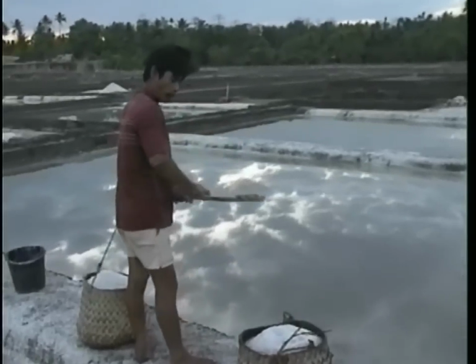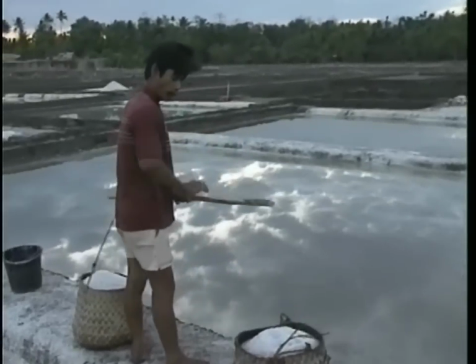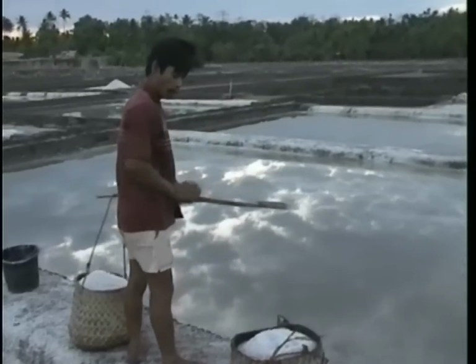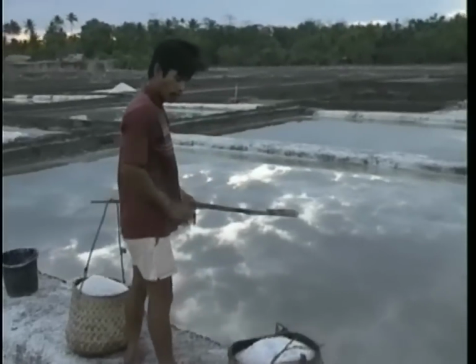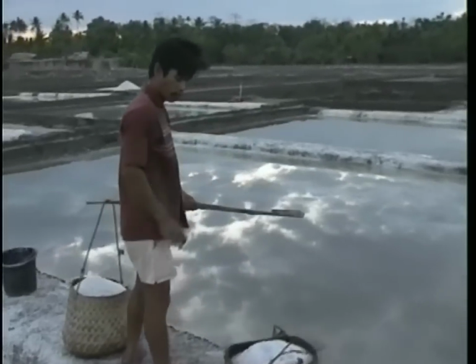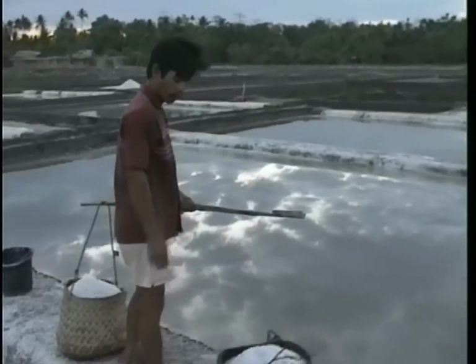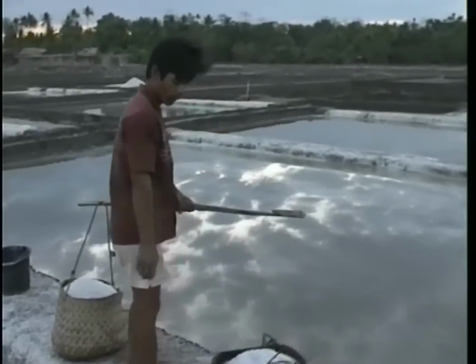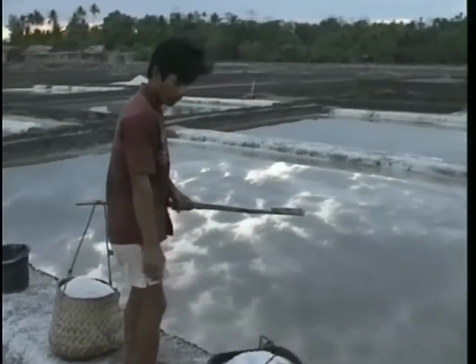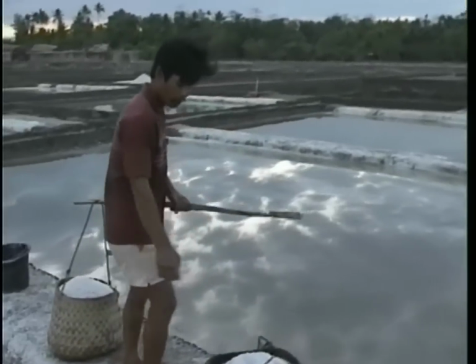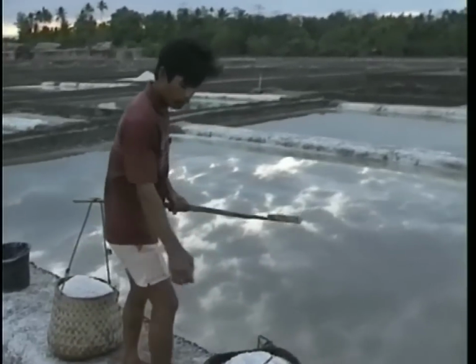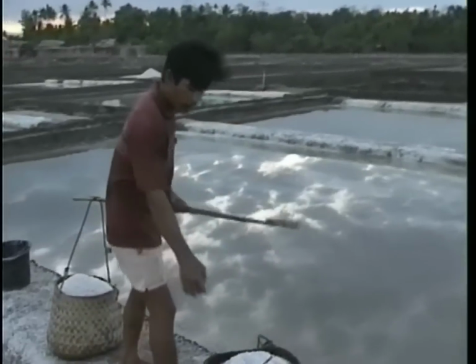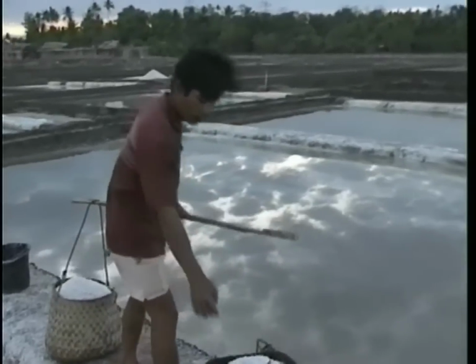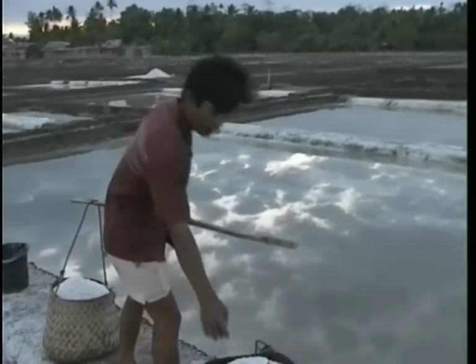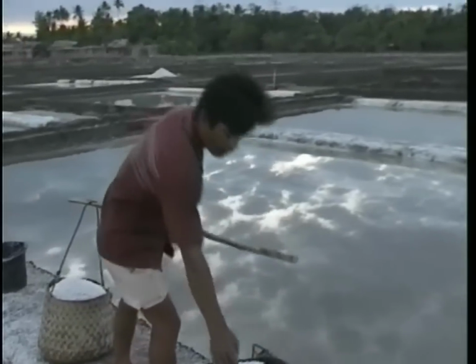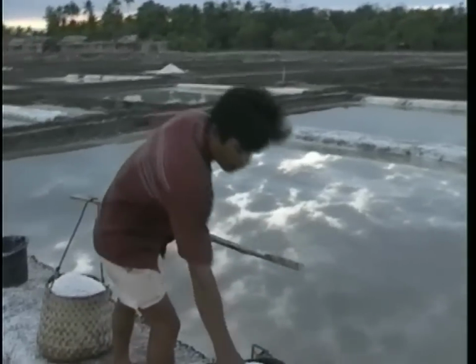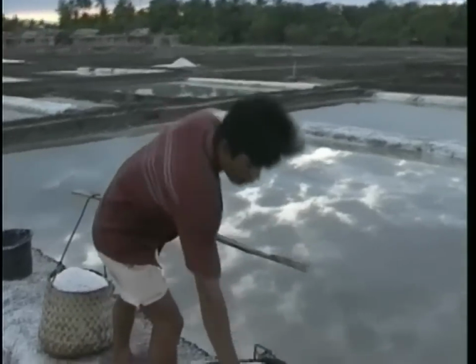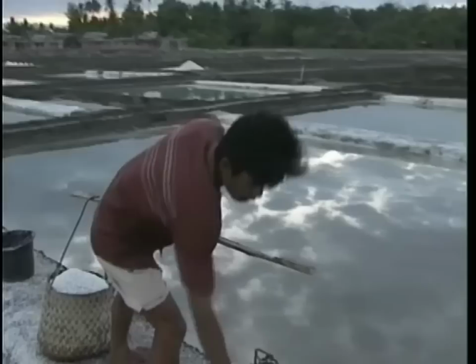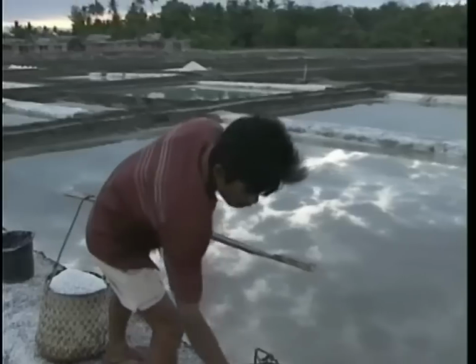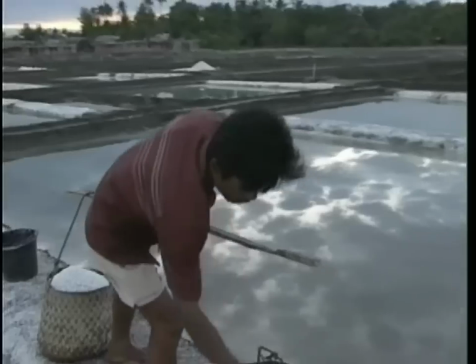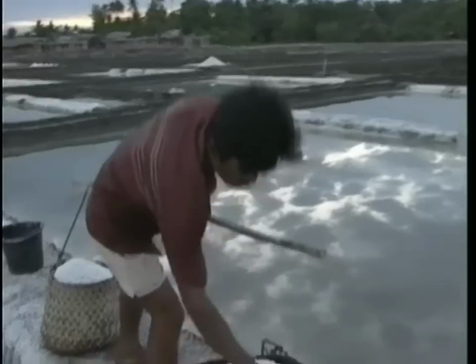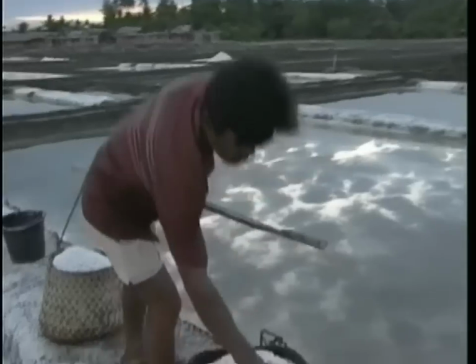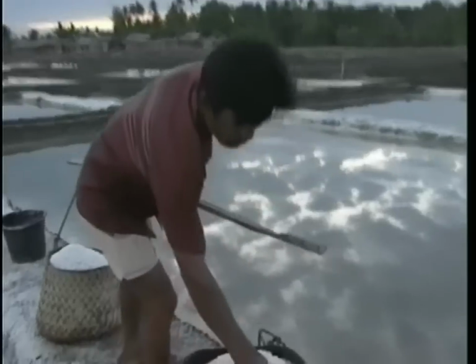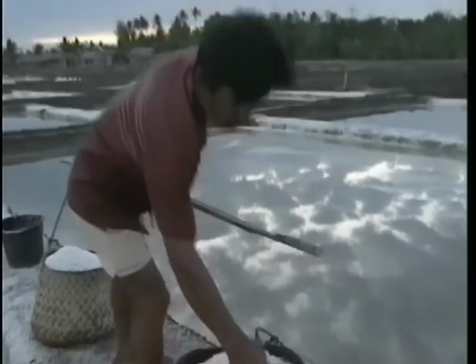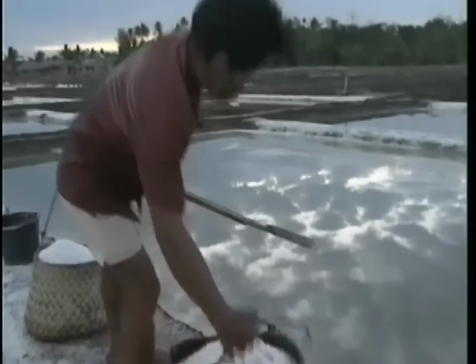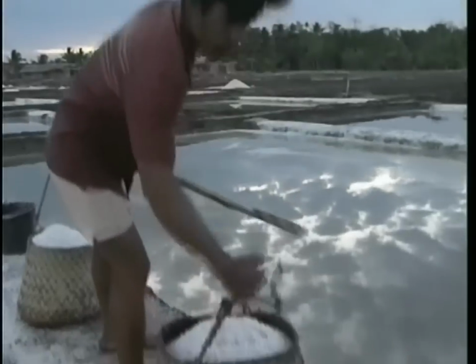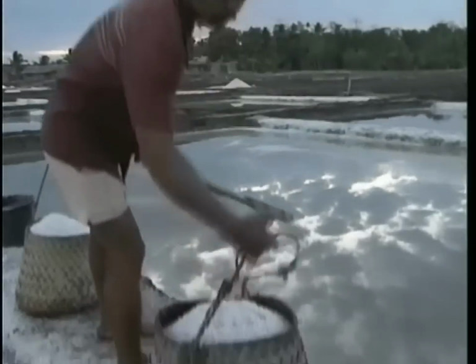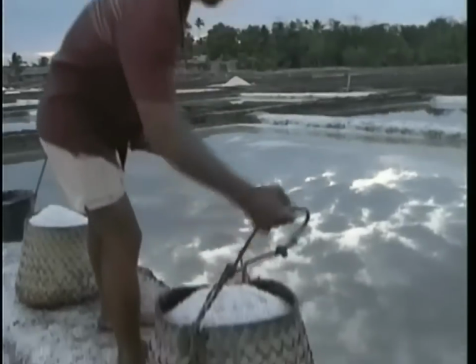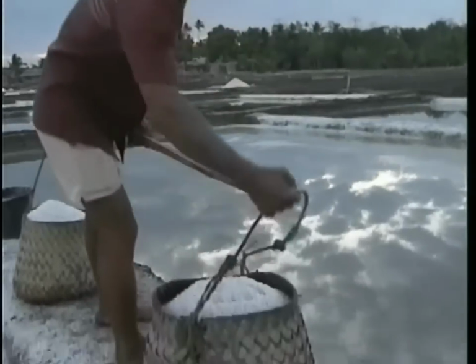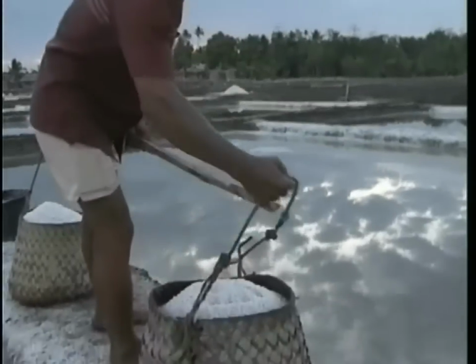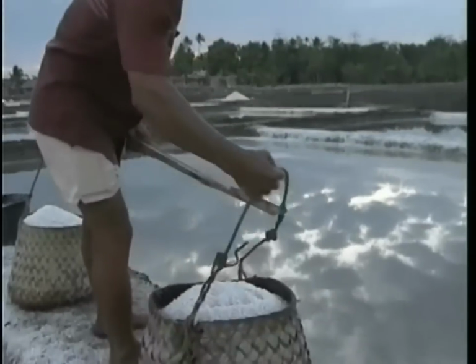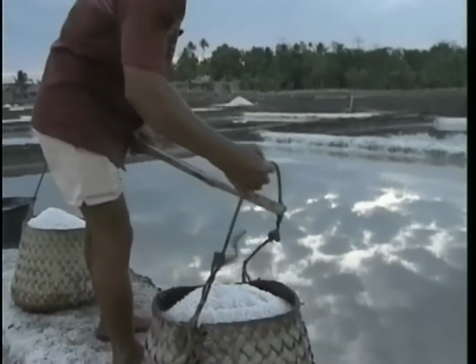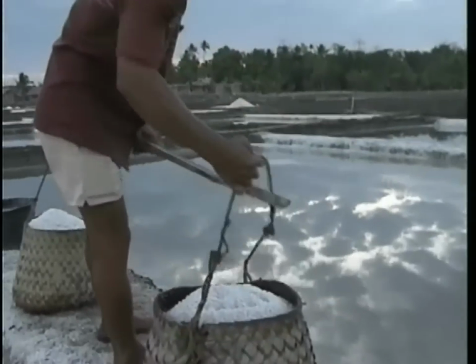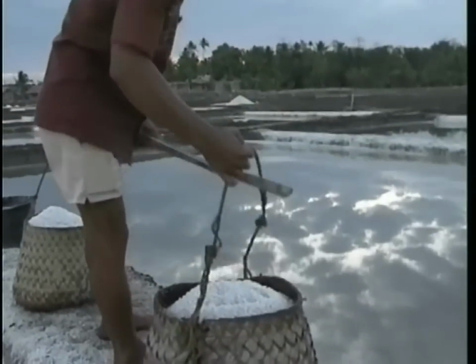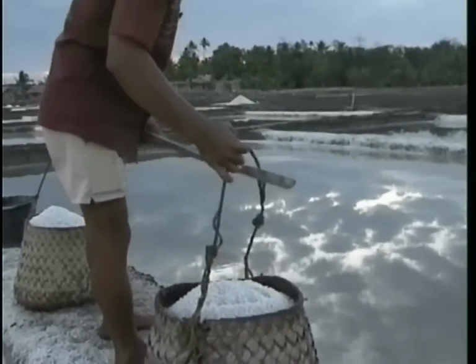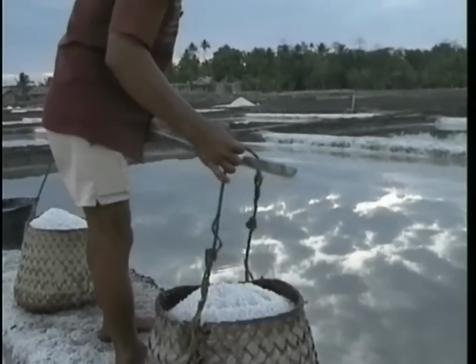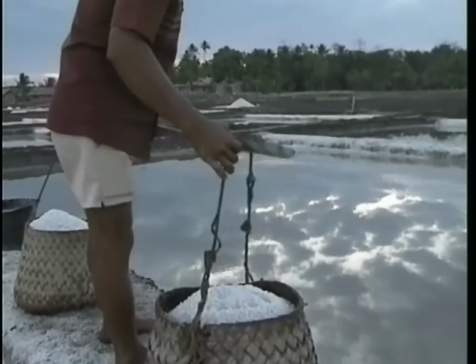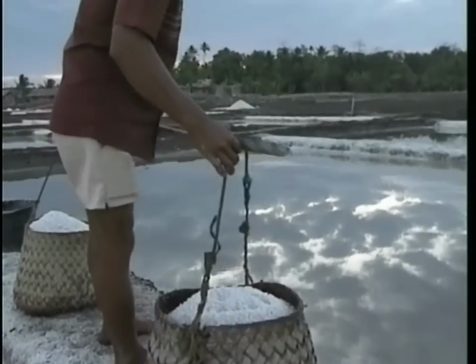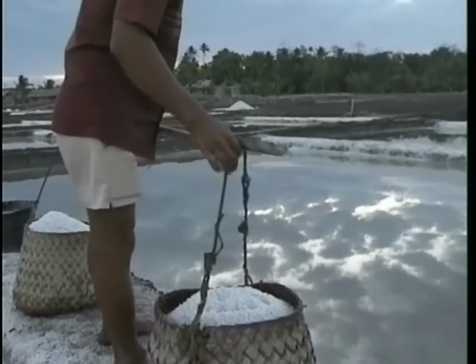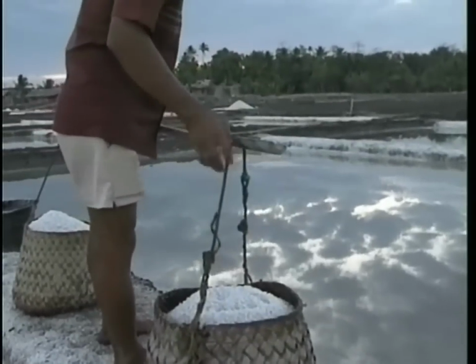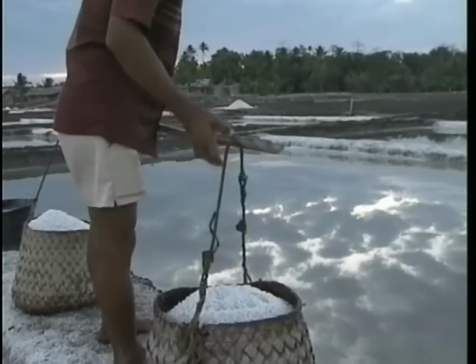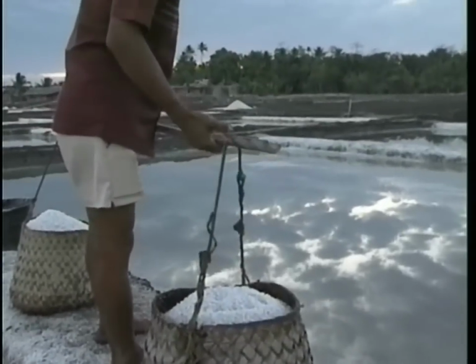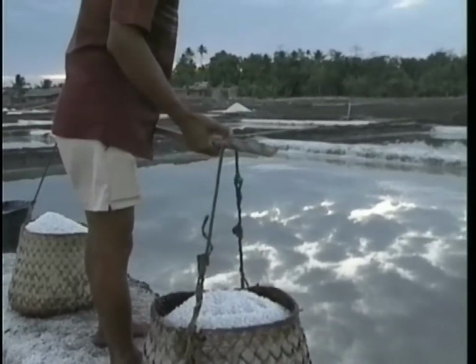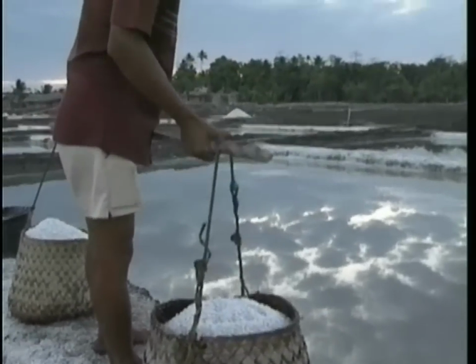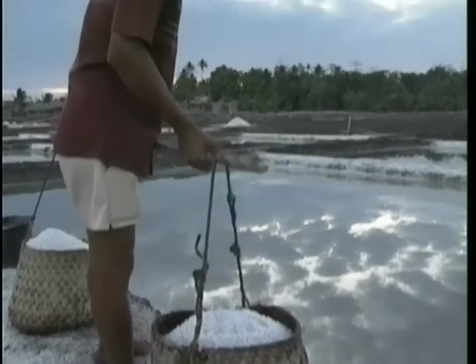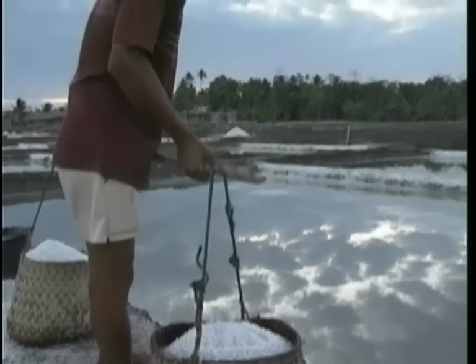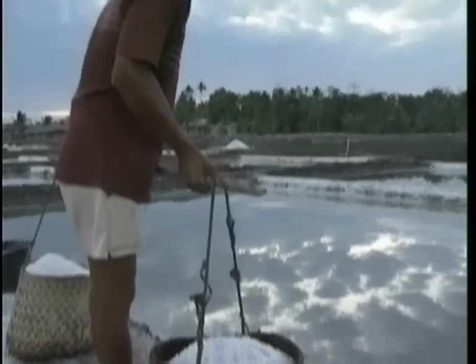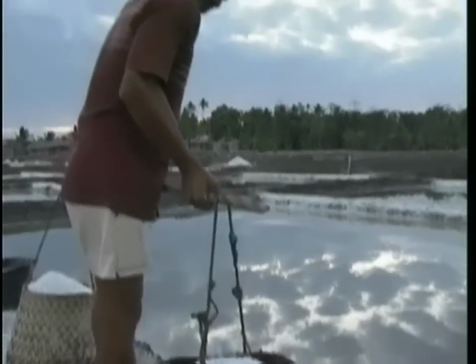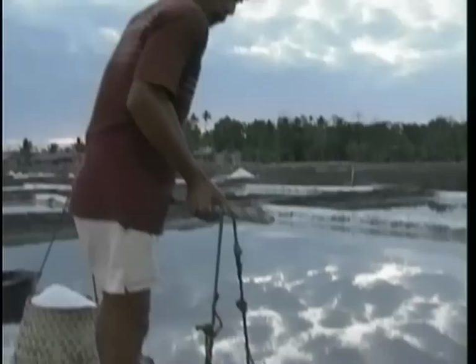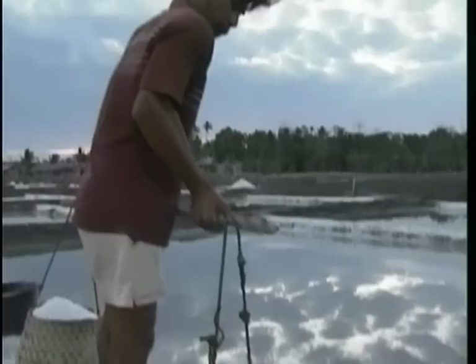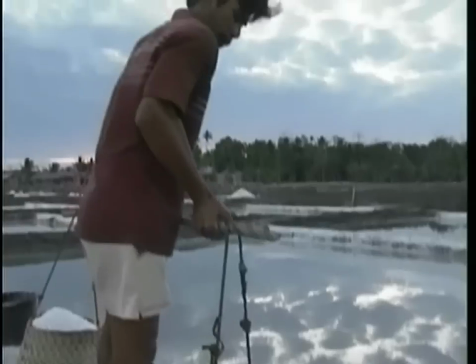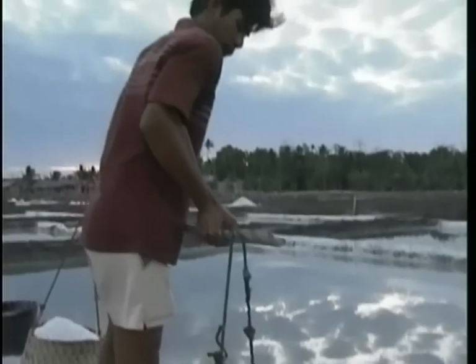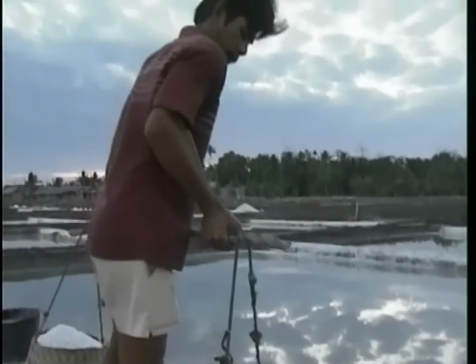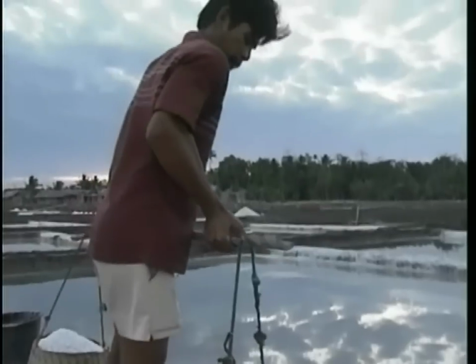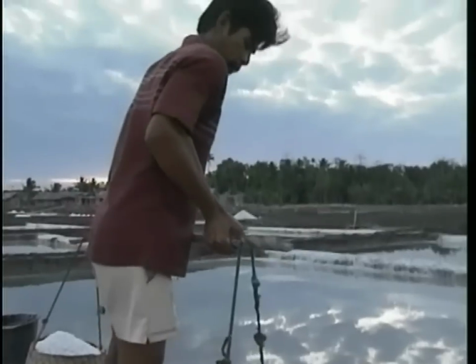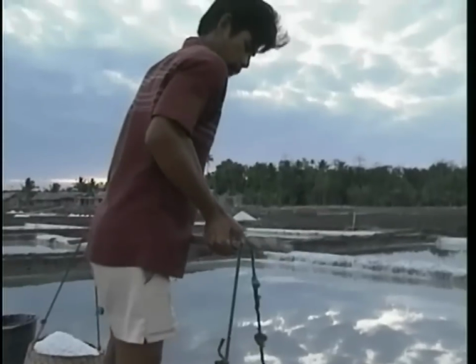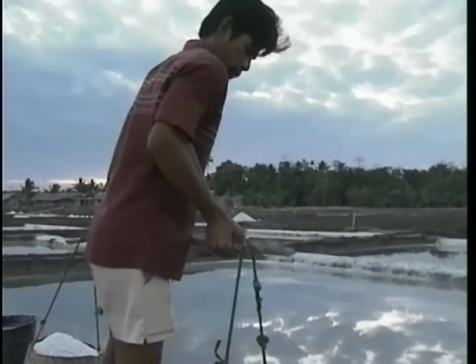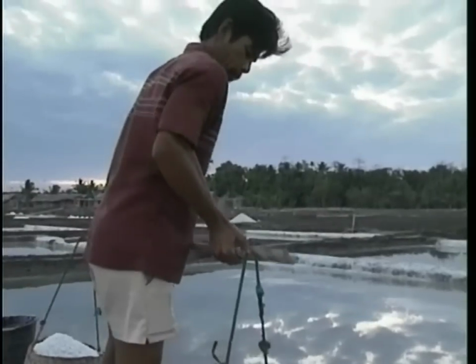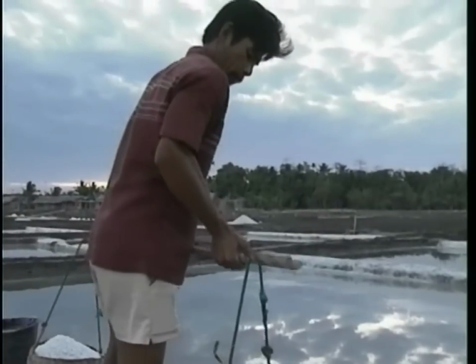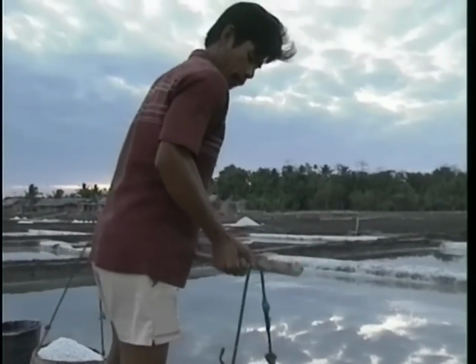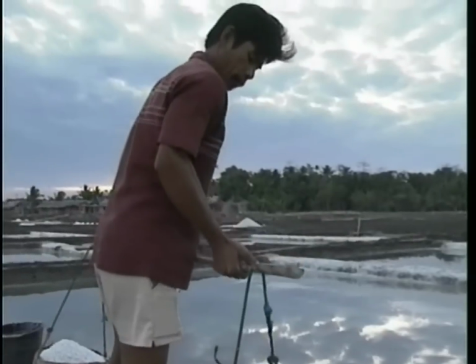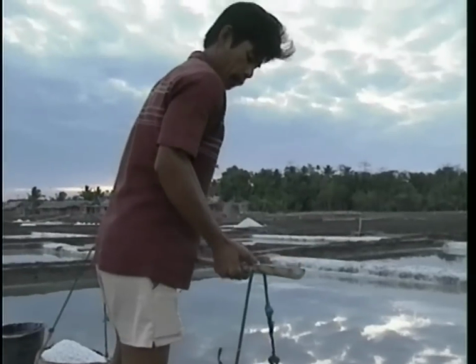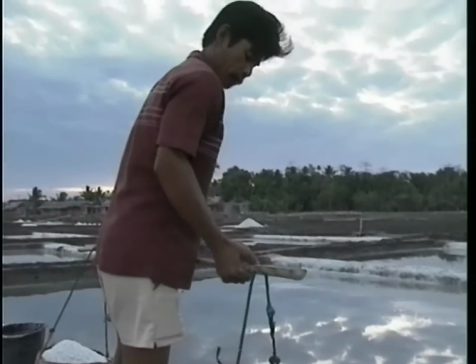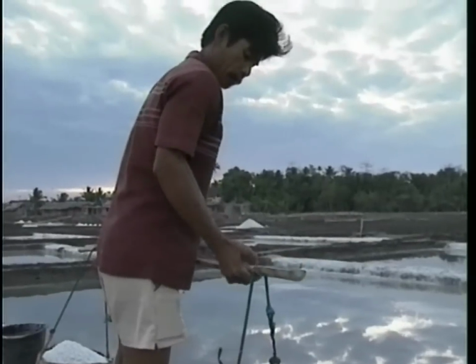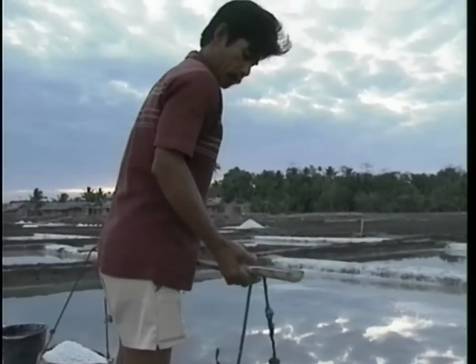The salt crystals are then transported, as was the sulfur, in baskets knowingly balanced across the shoulders.